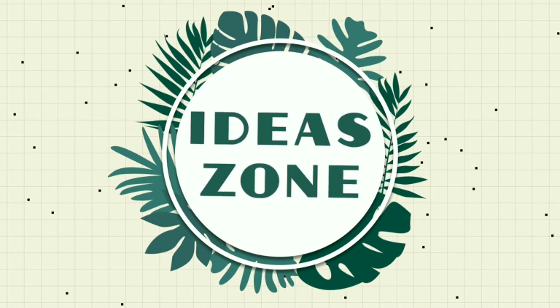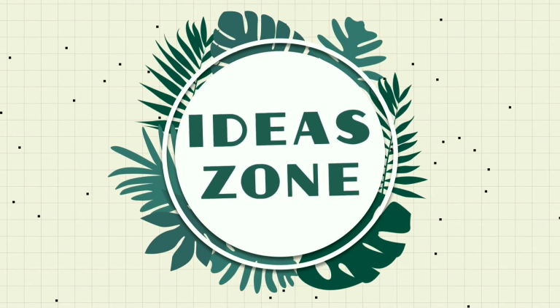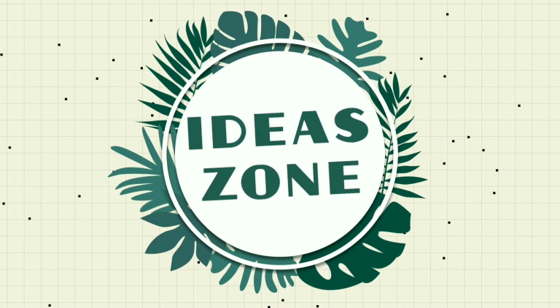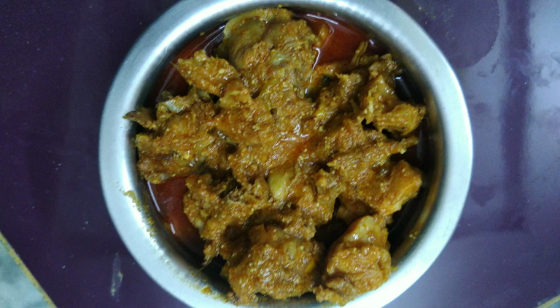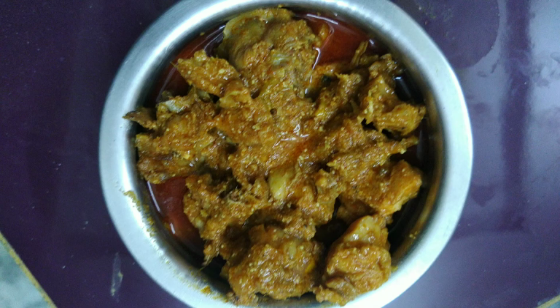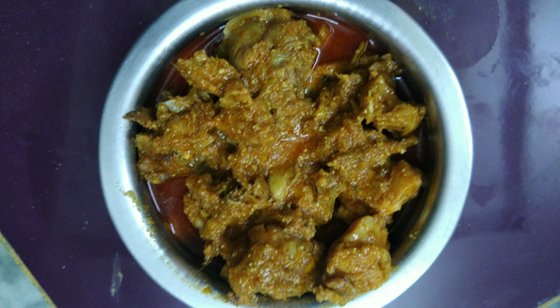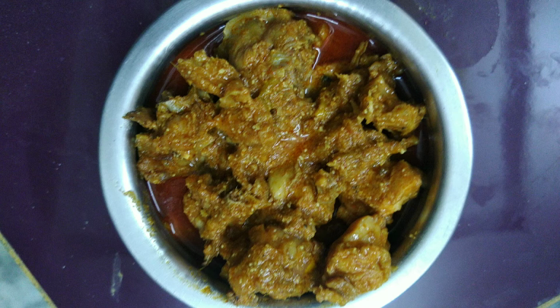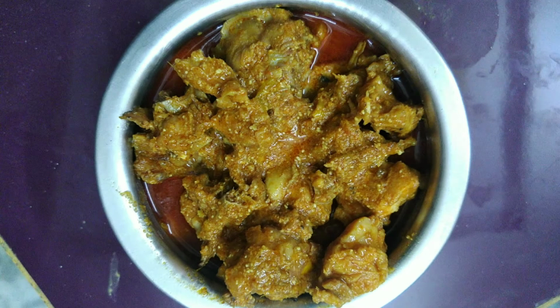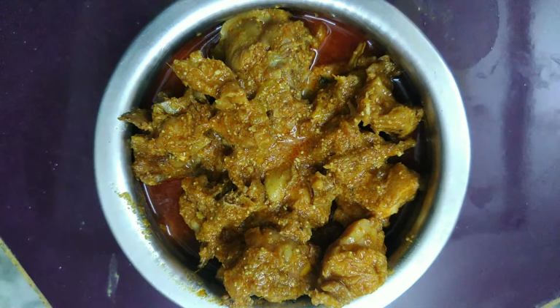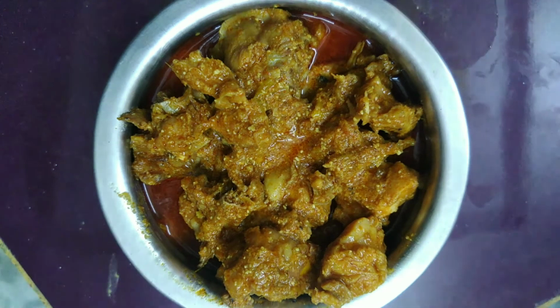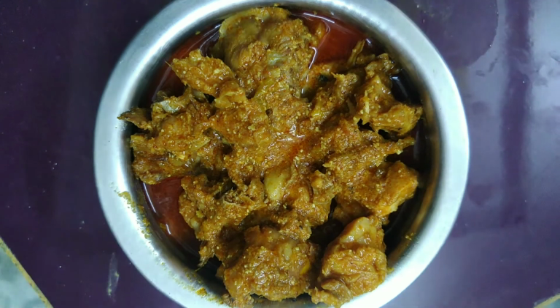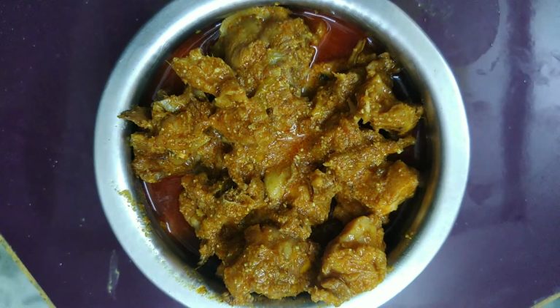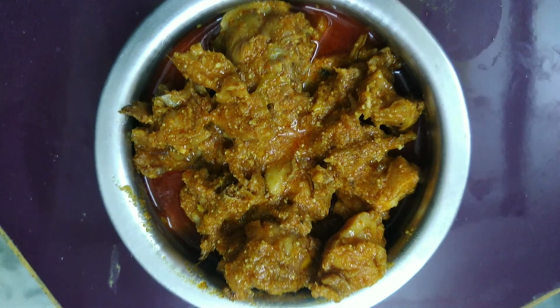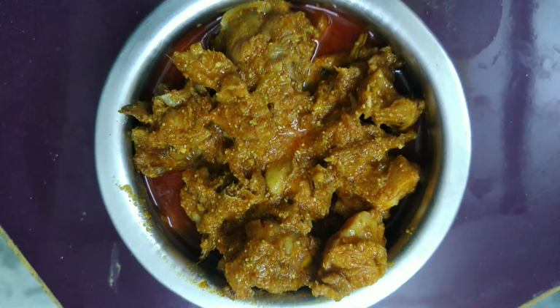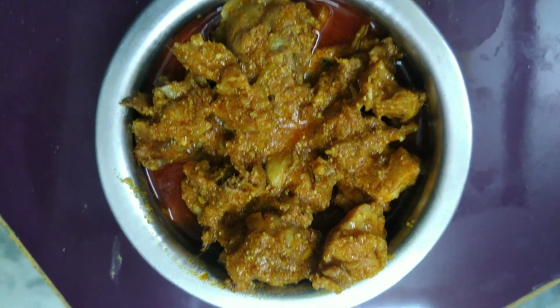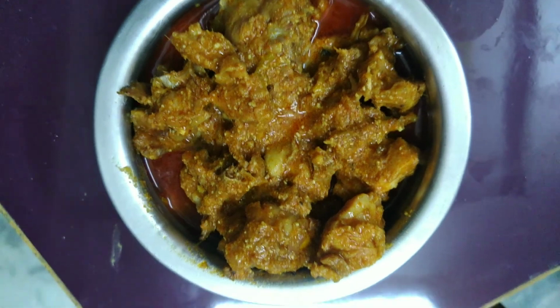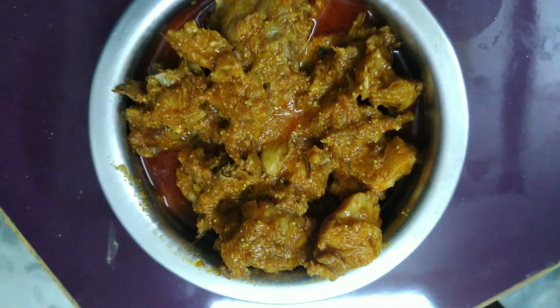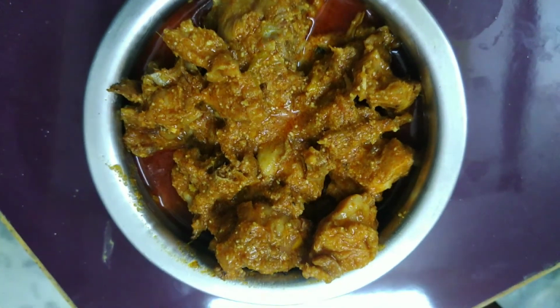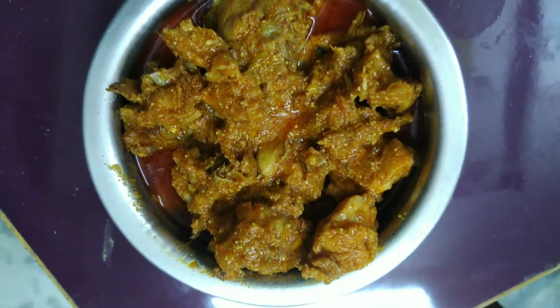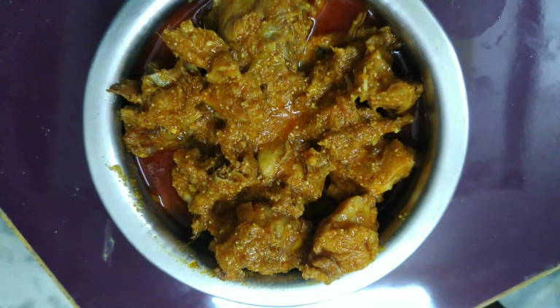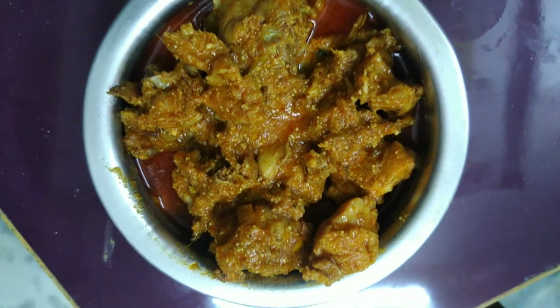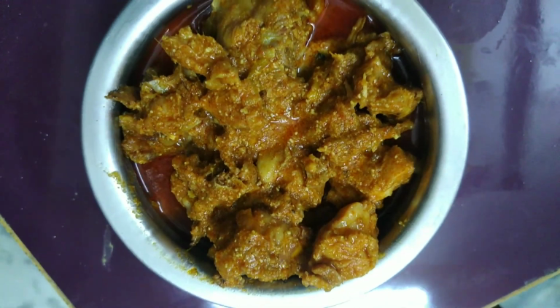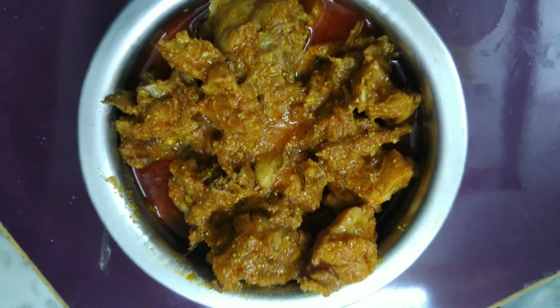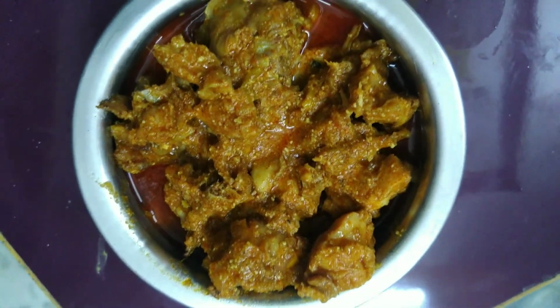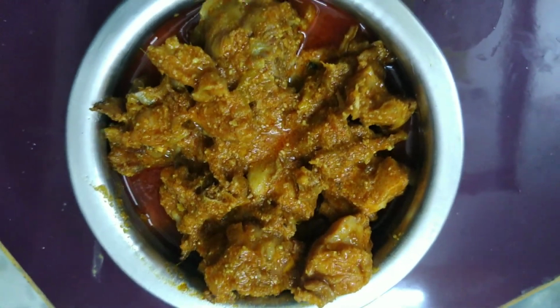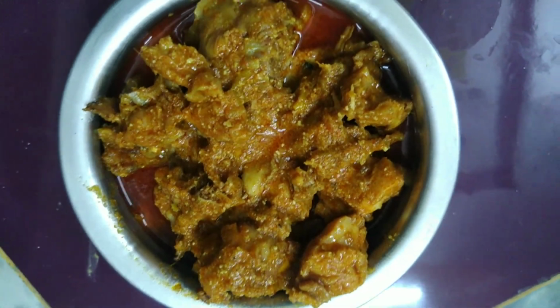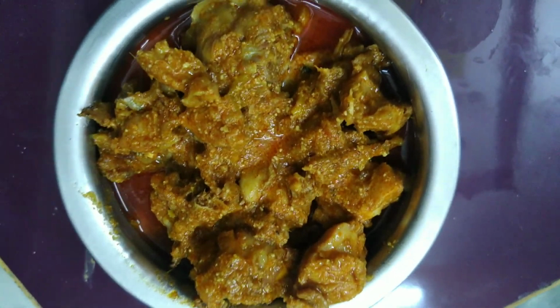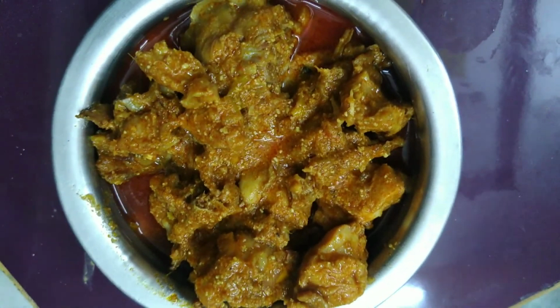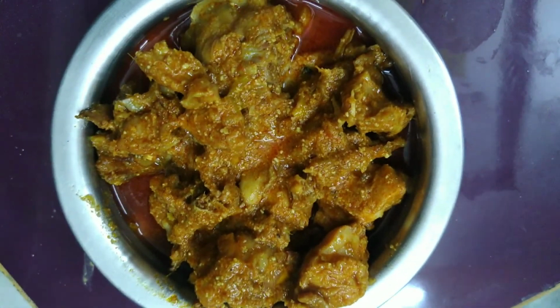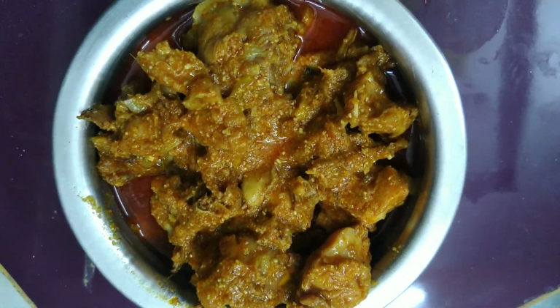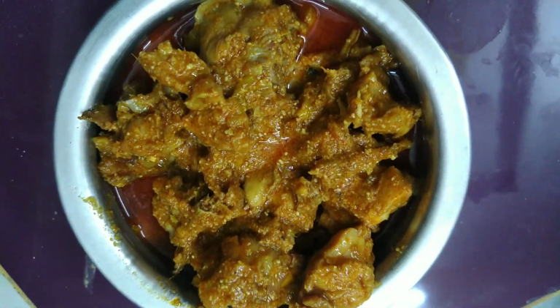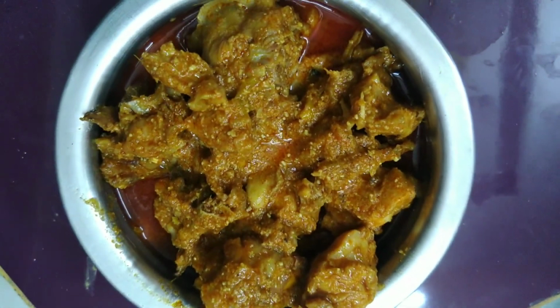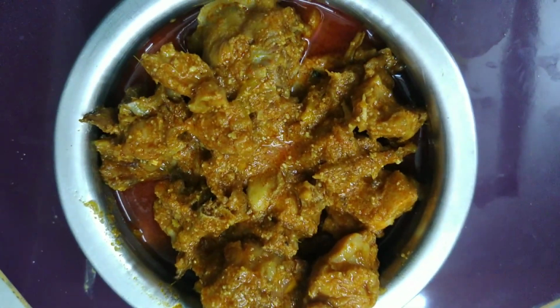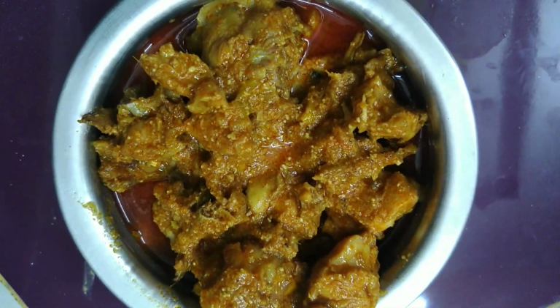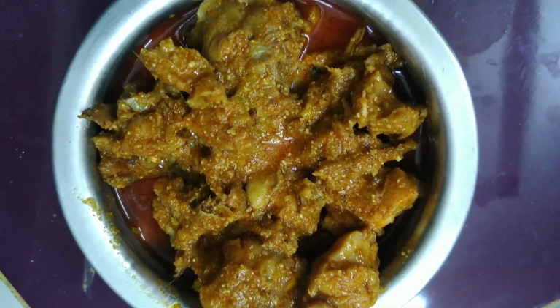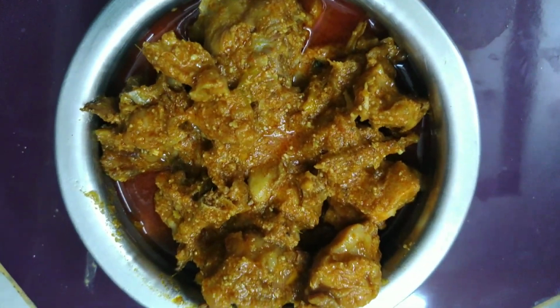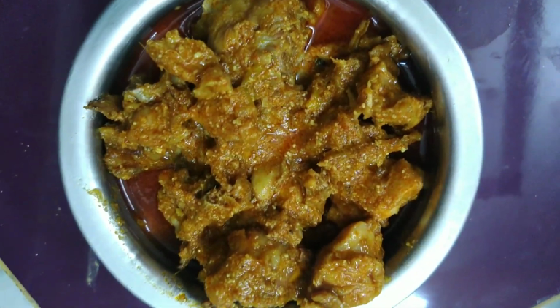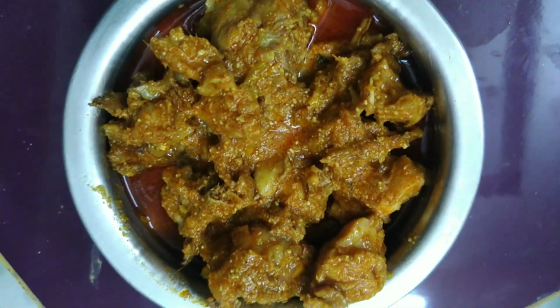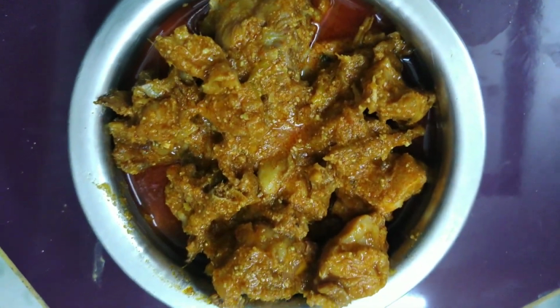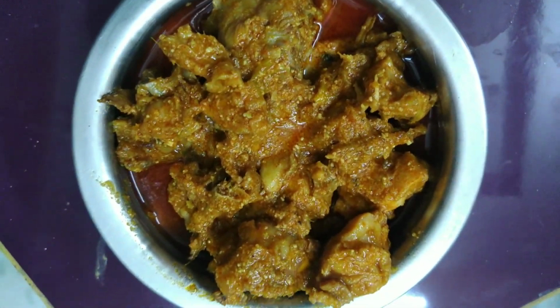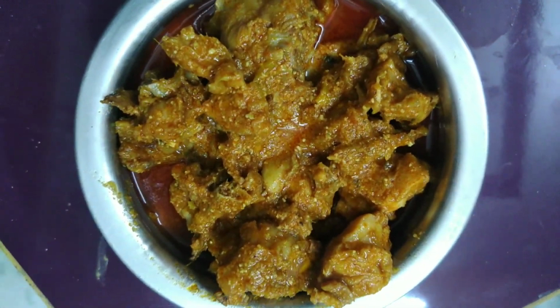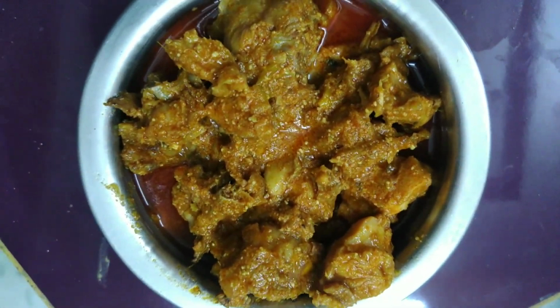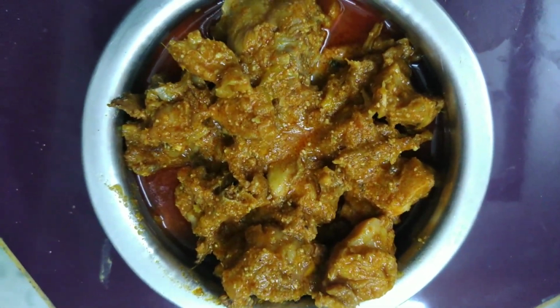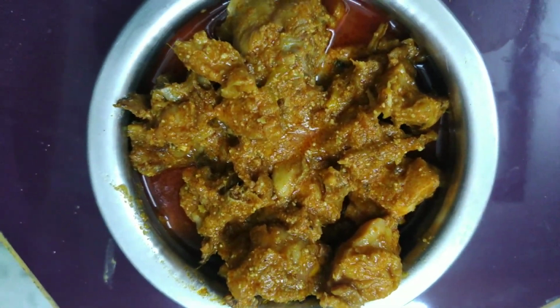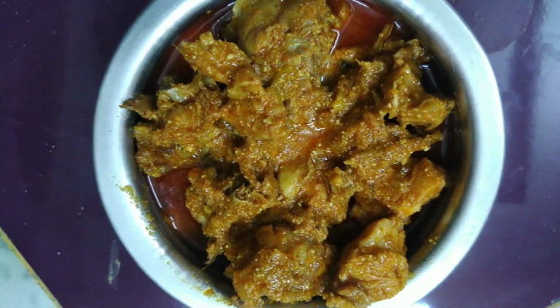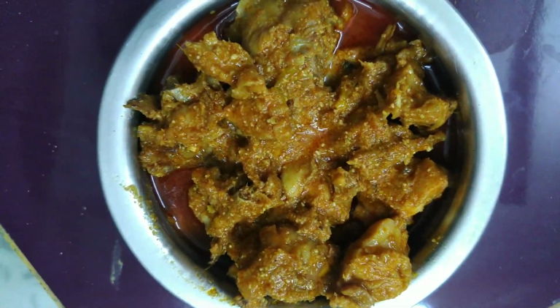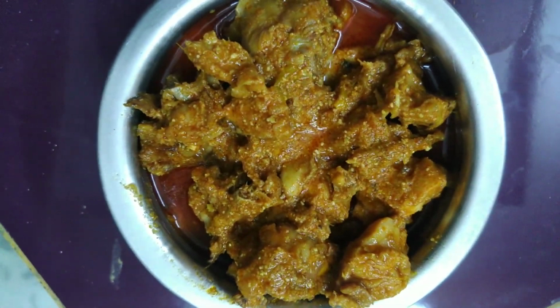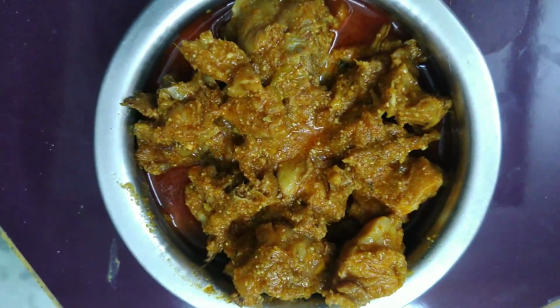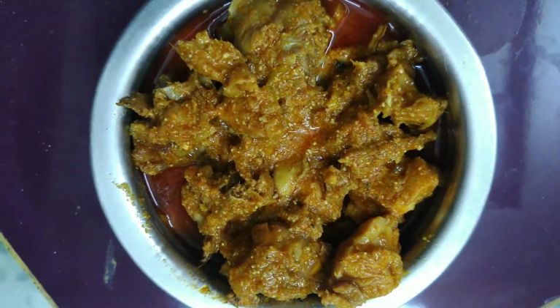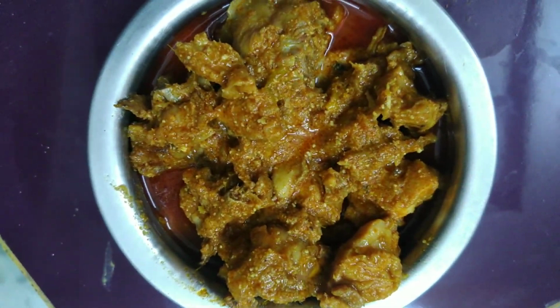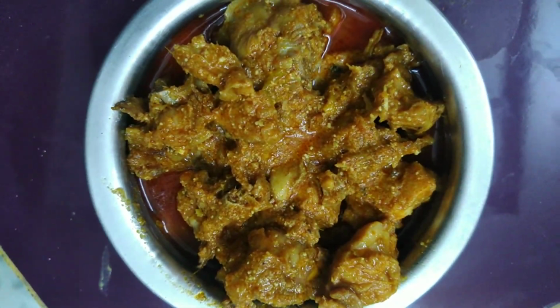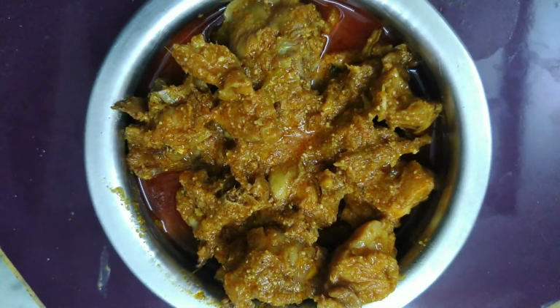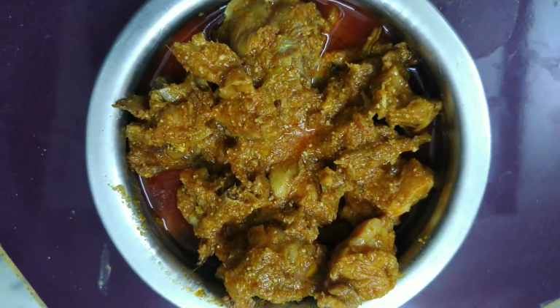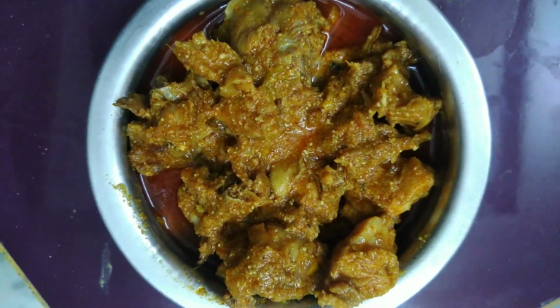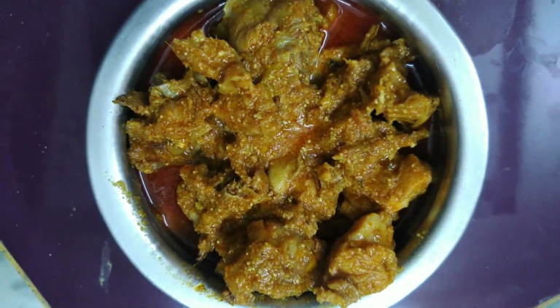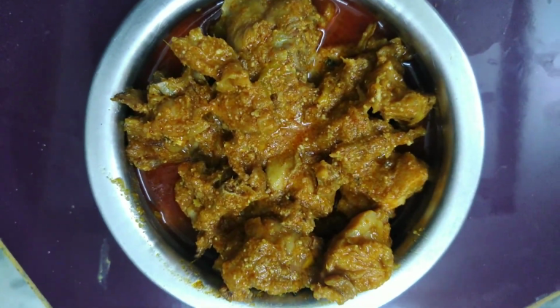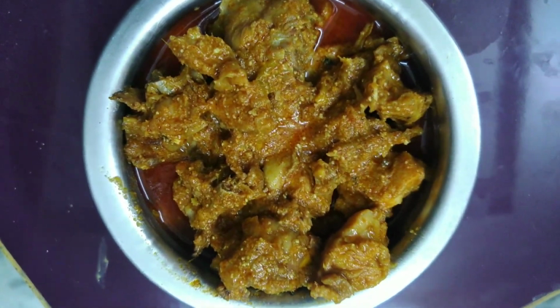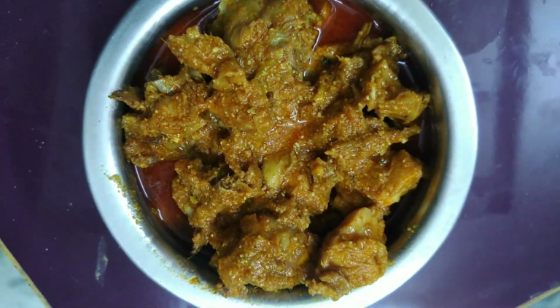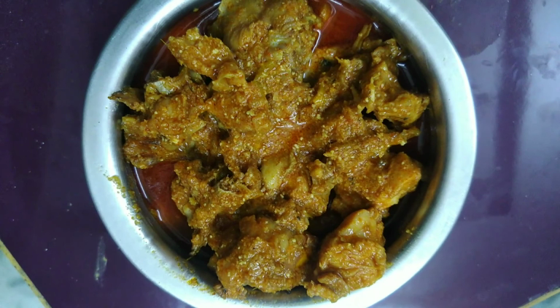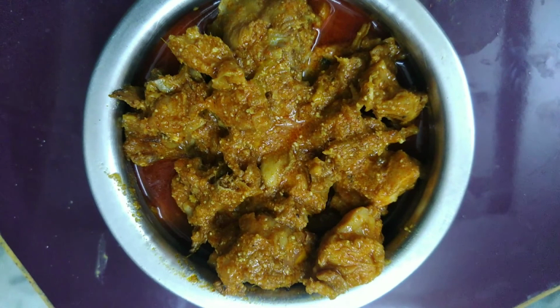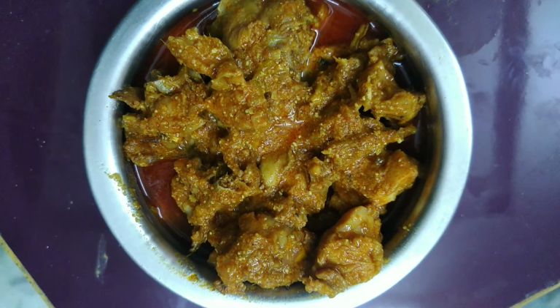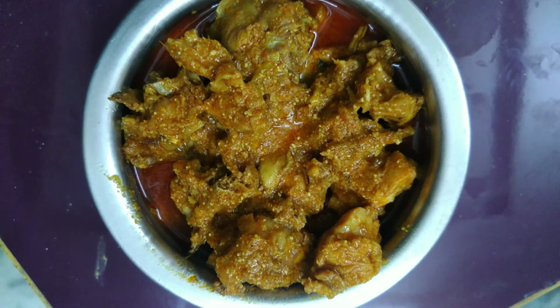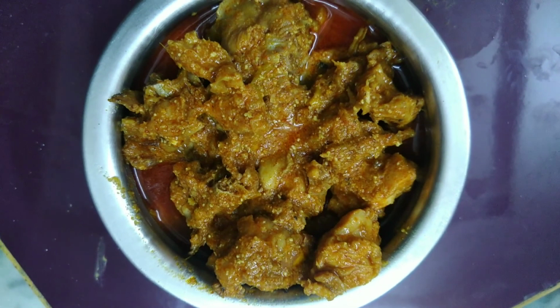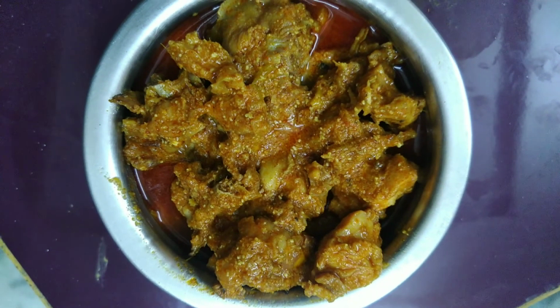Hi Friends, I am going to make all my favorite noodles. So let's get into the video.